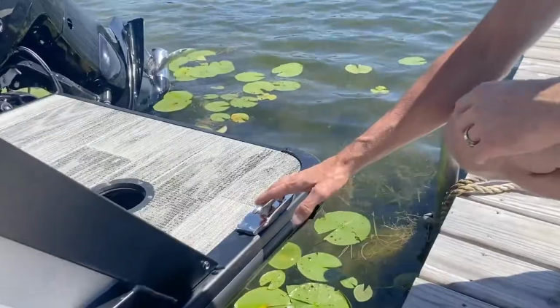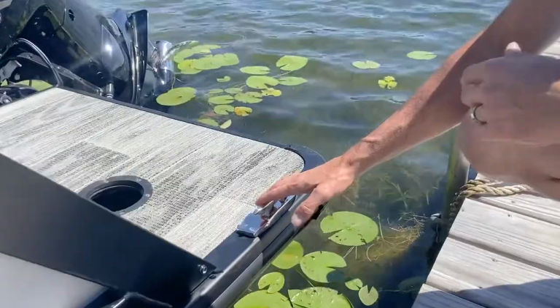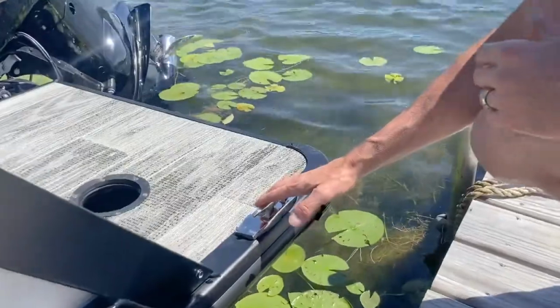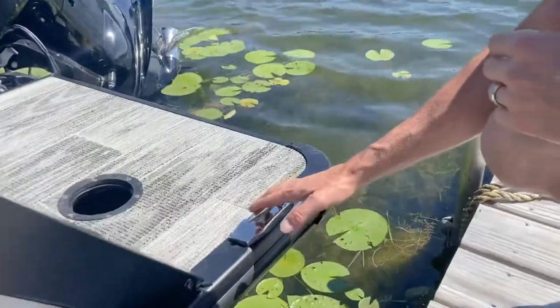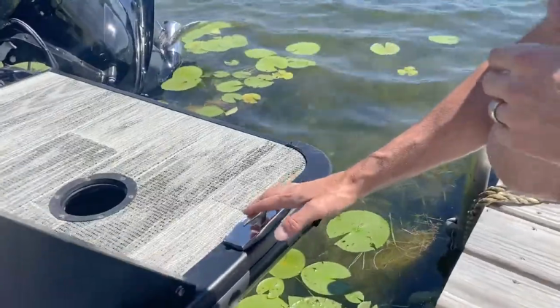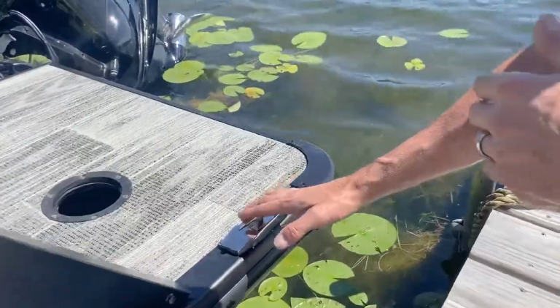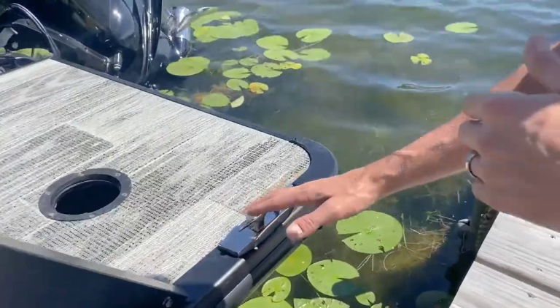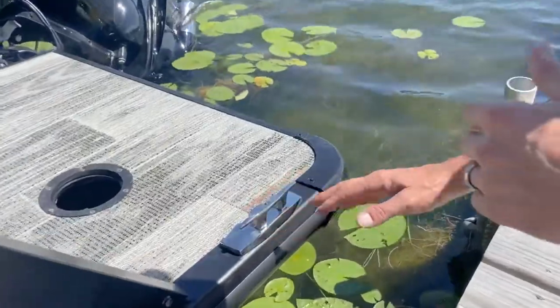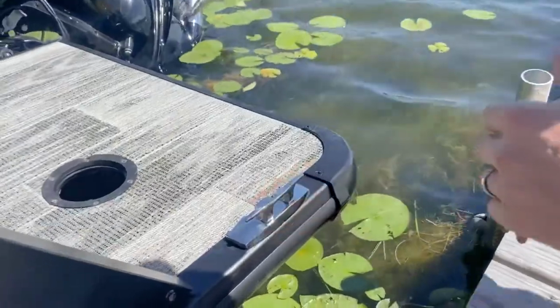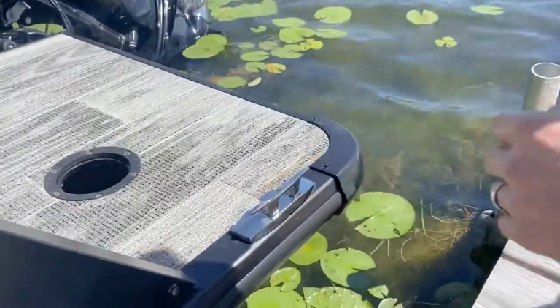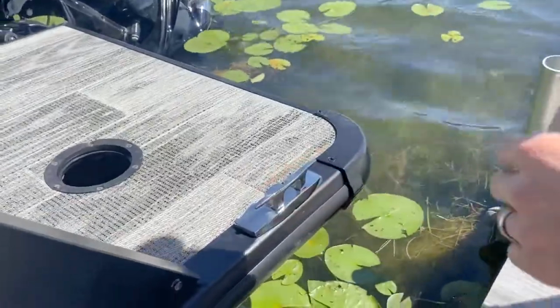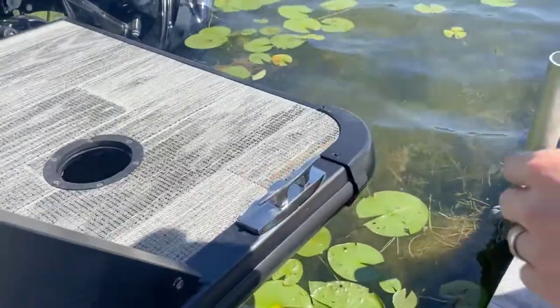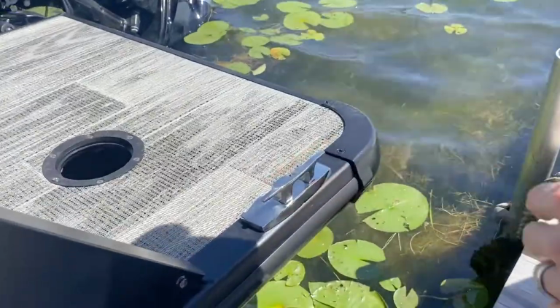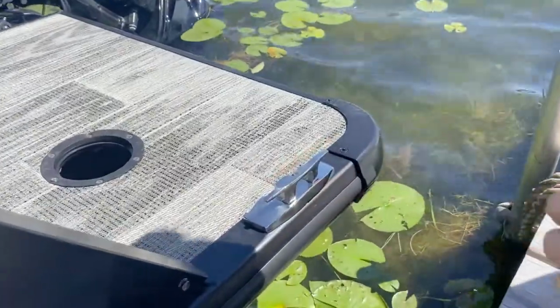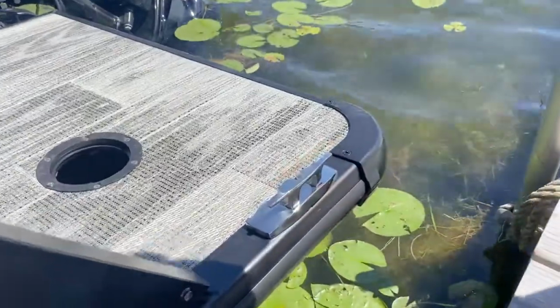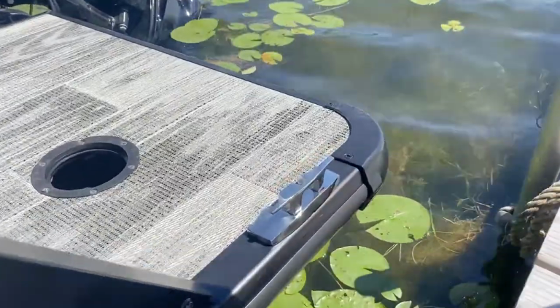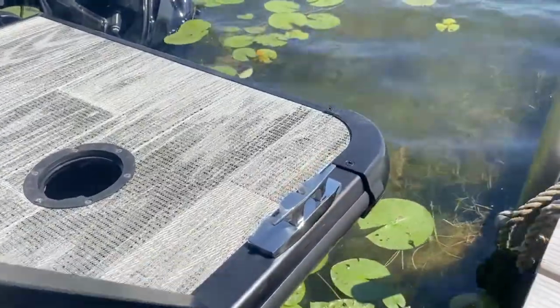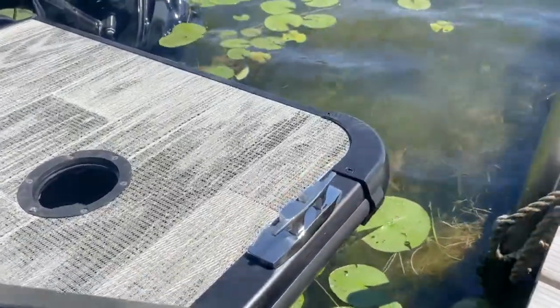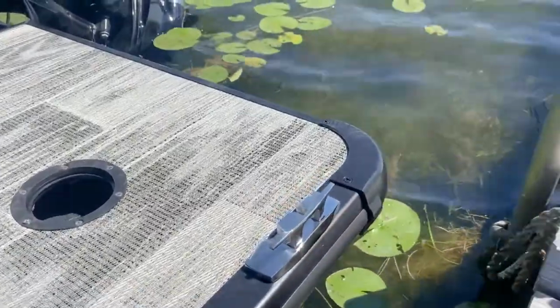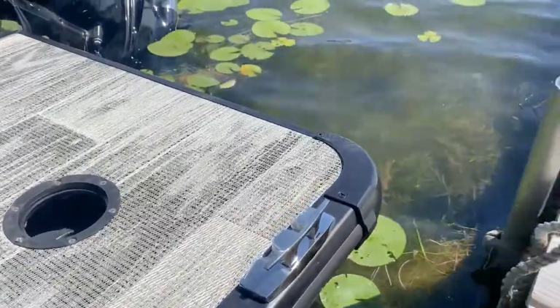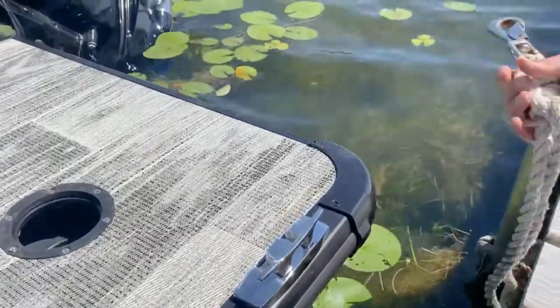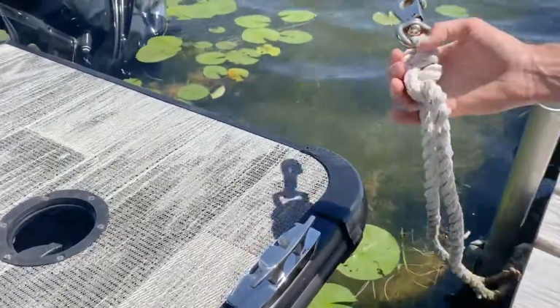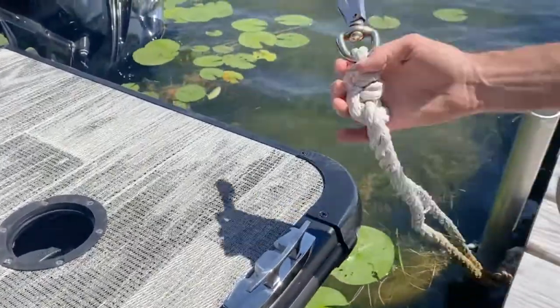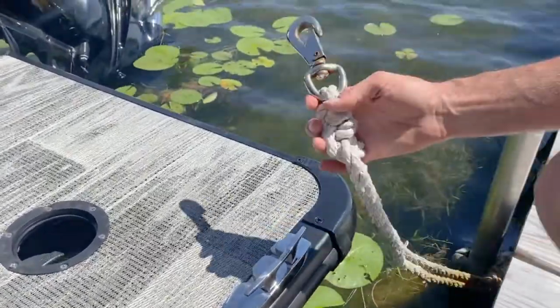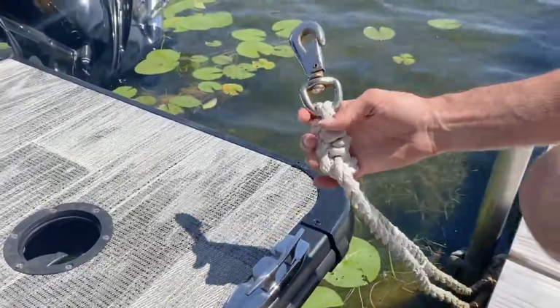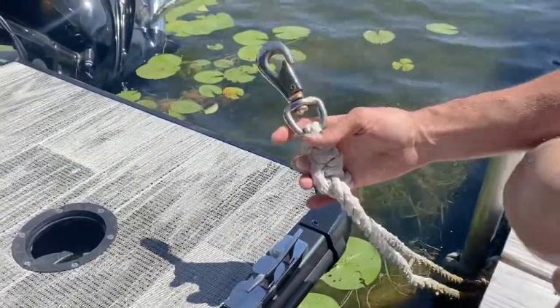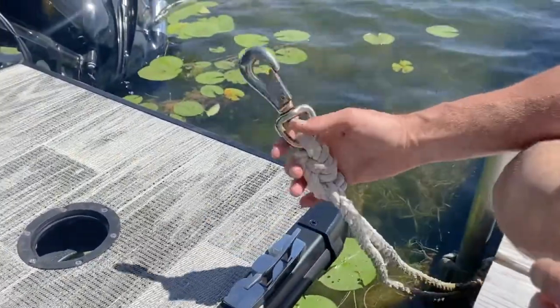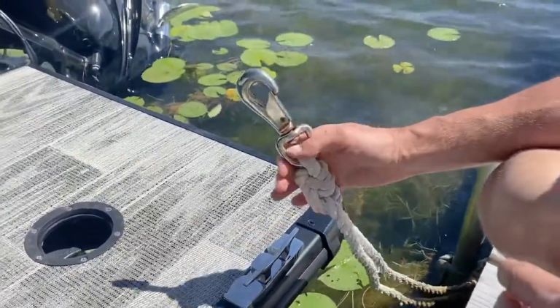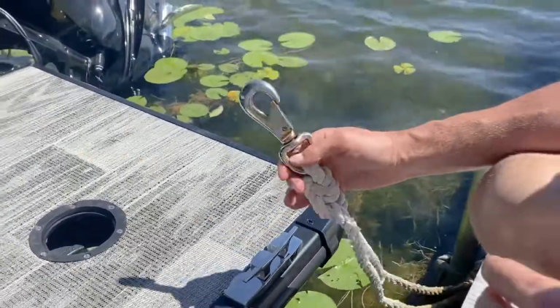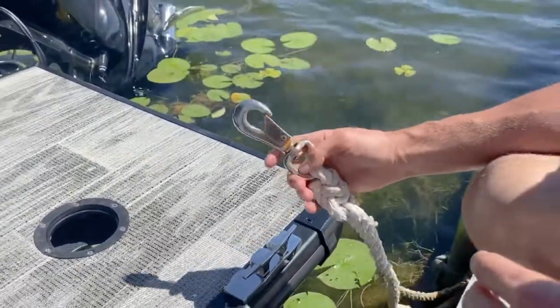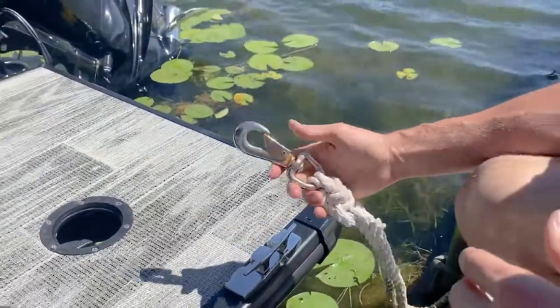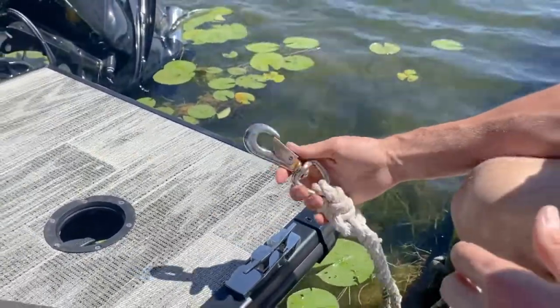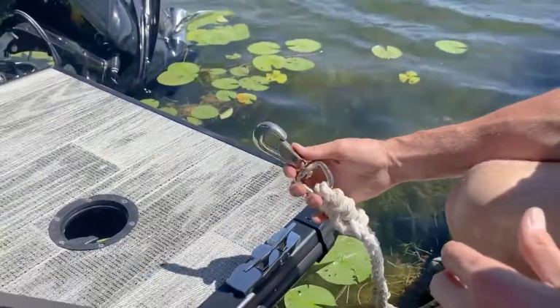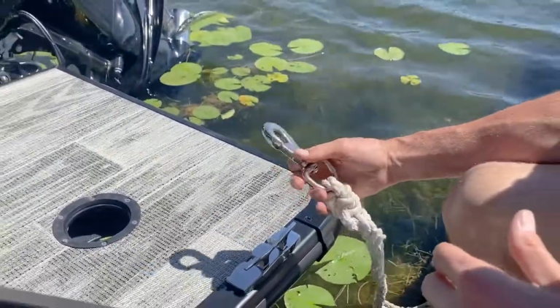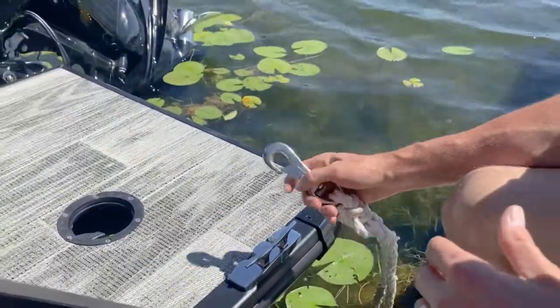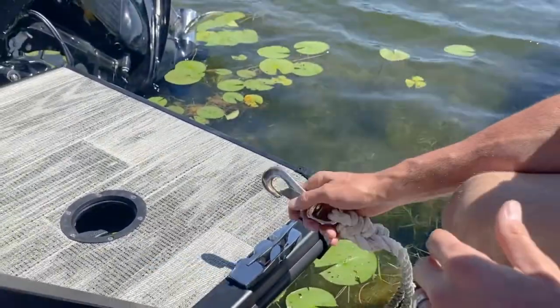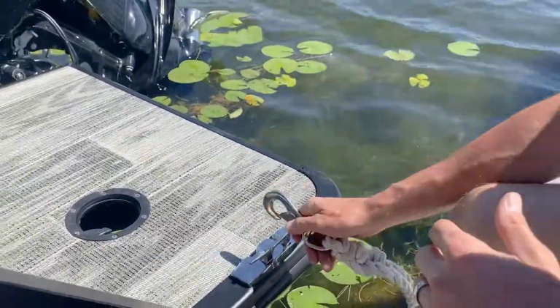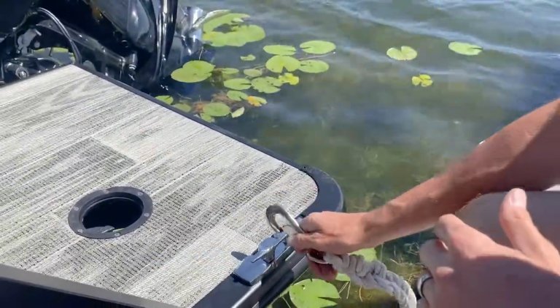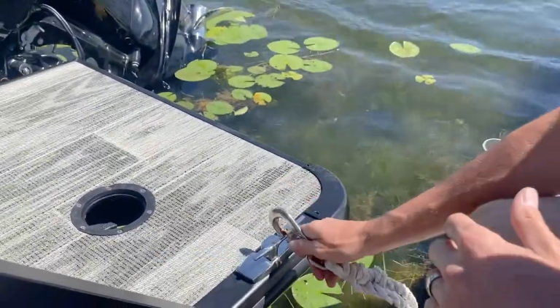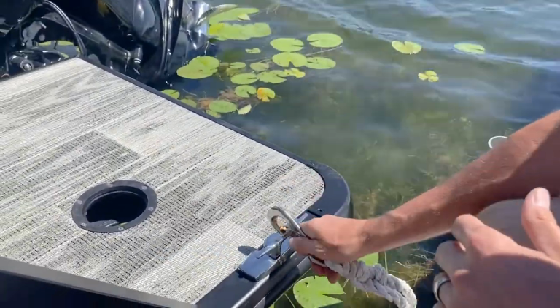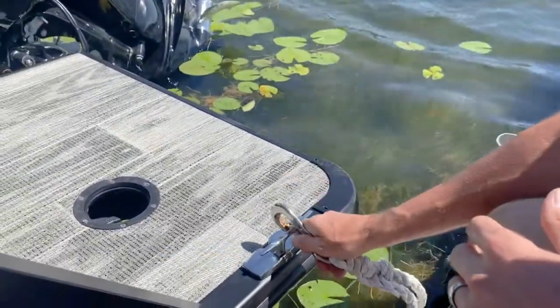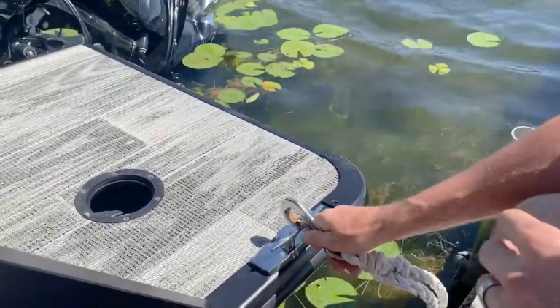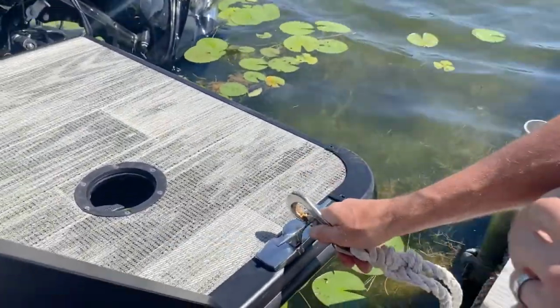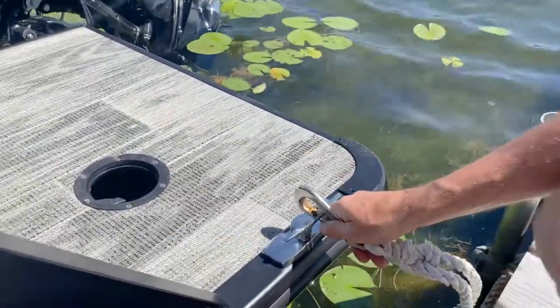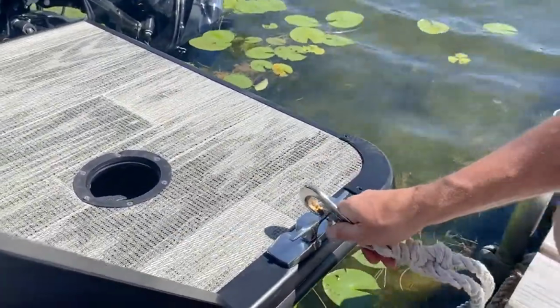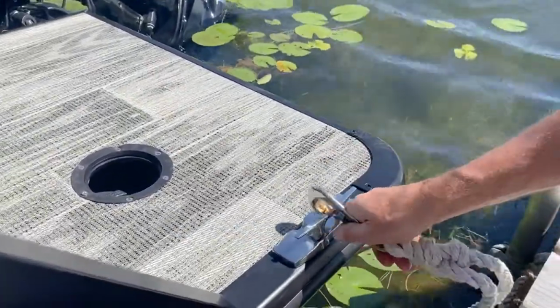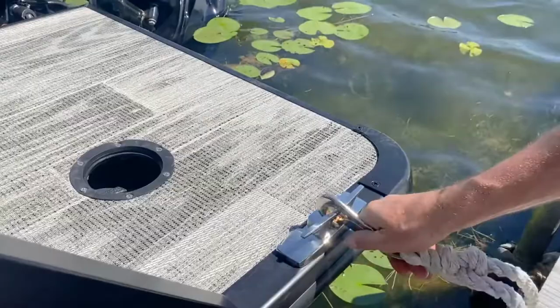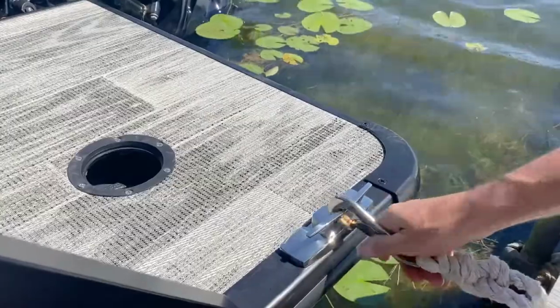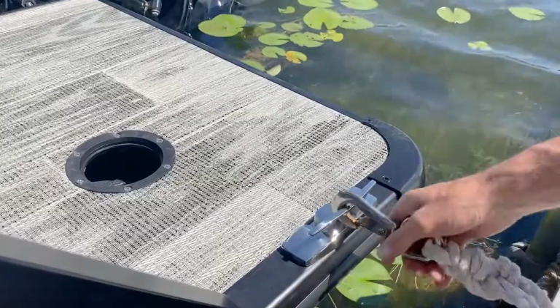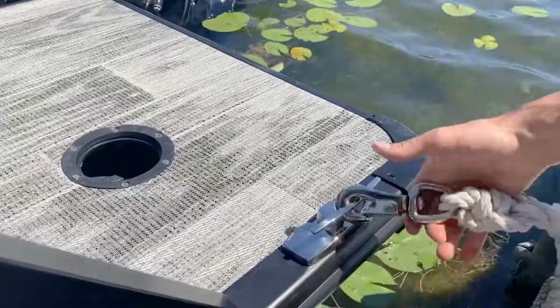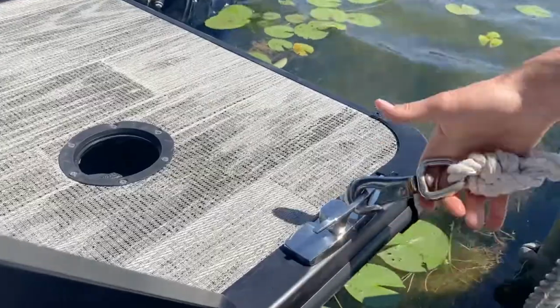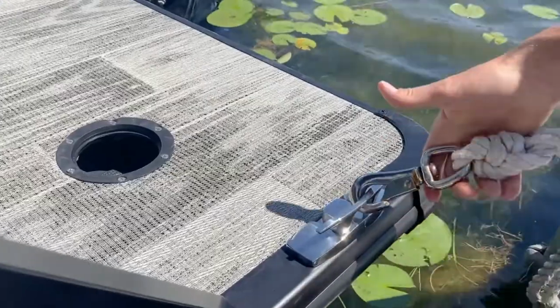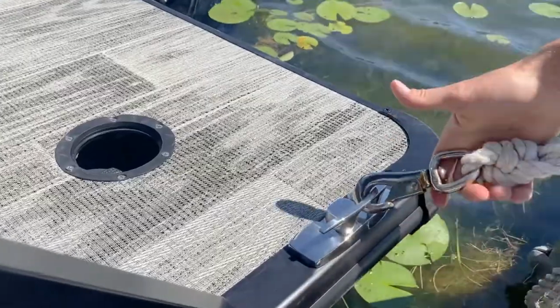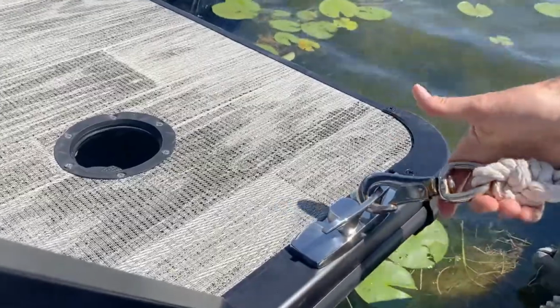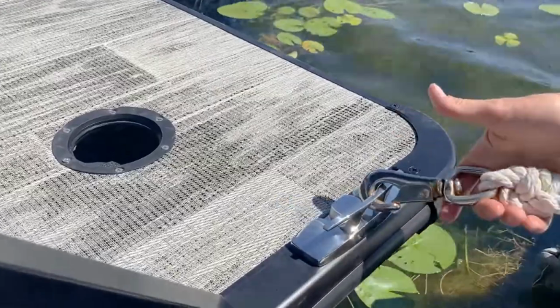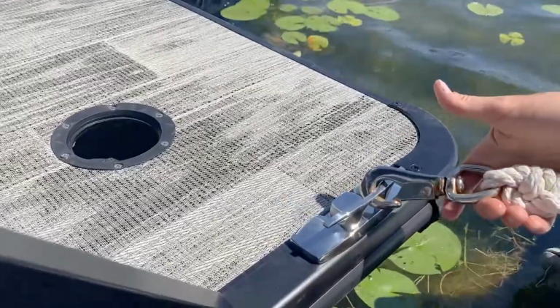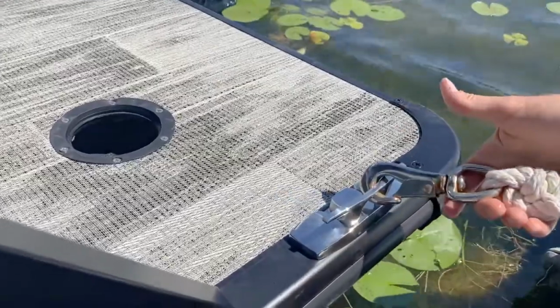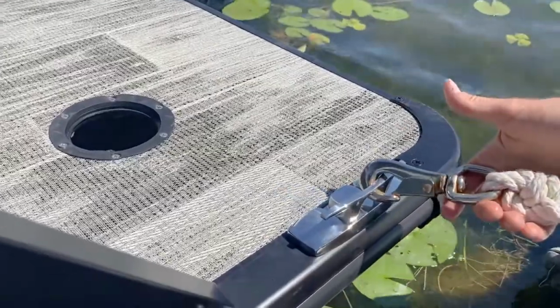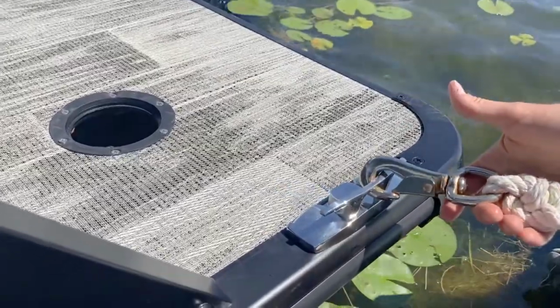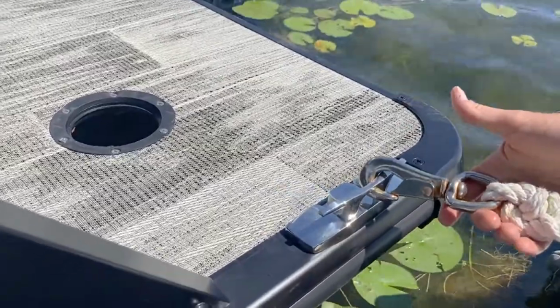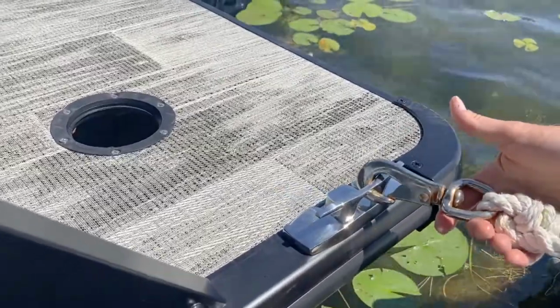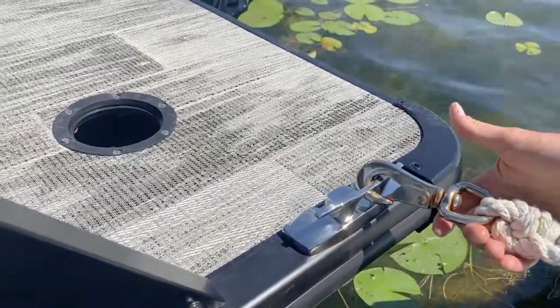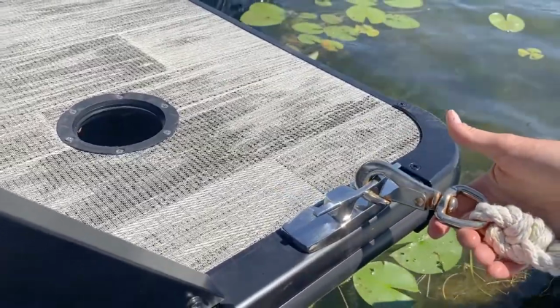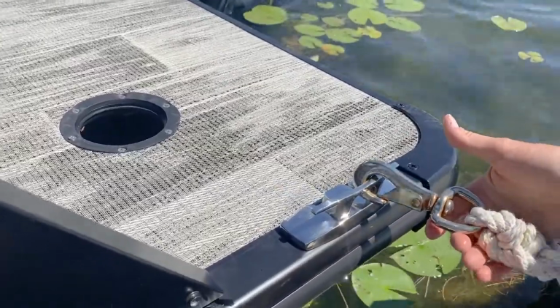At real established docks you'll often have pre-made ropes with clips like this. Makes it obviously super easy — you just clip on and you're good to go.